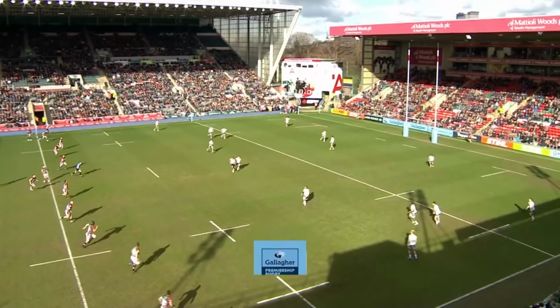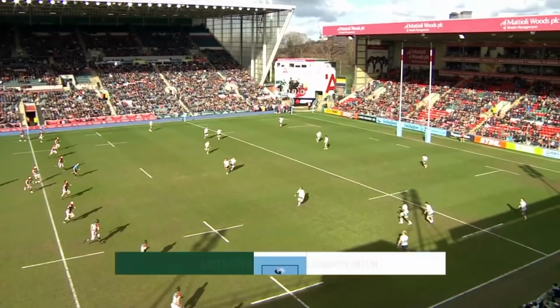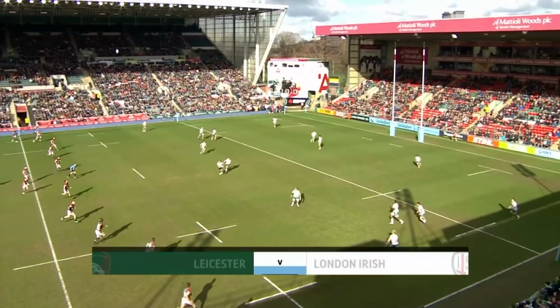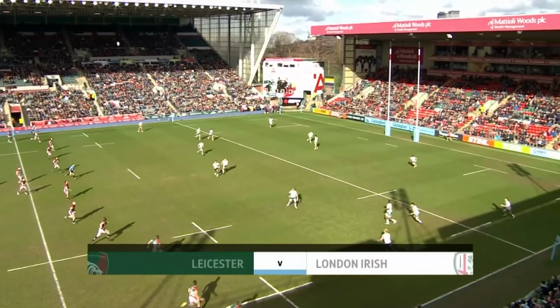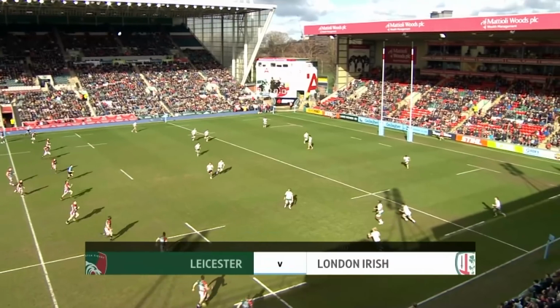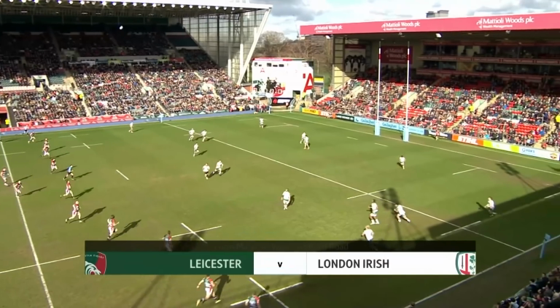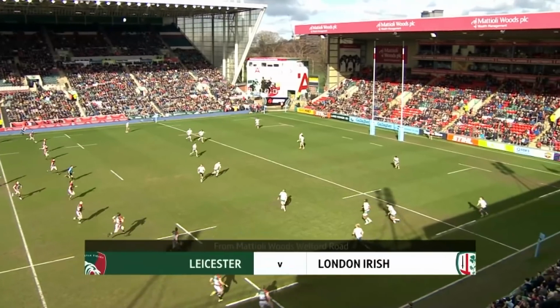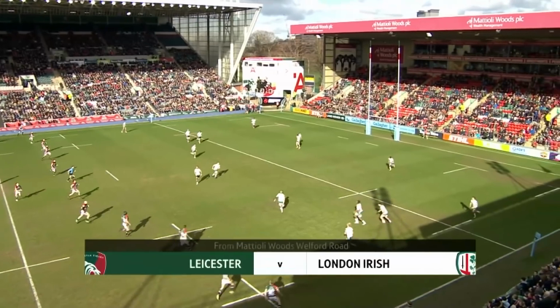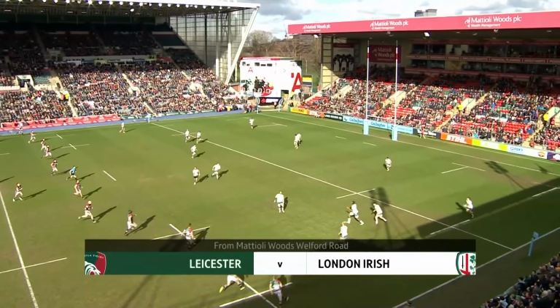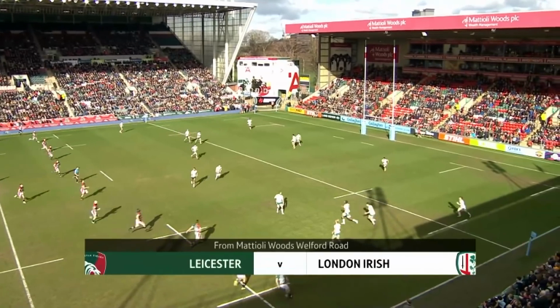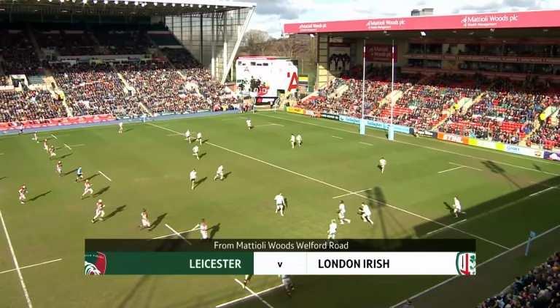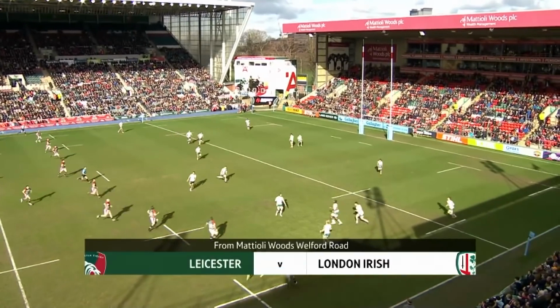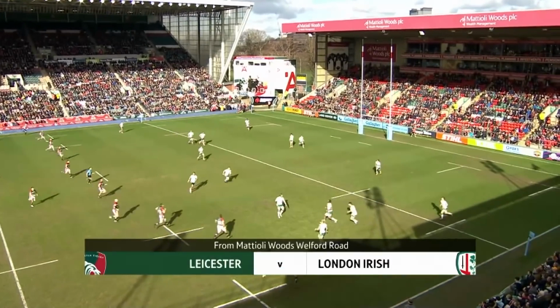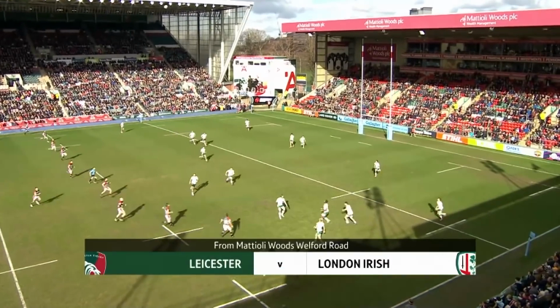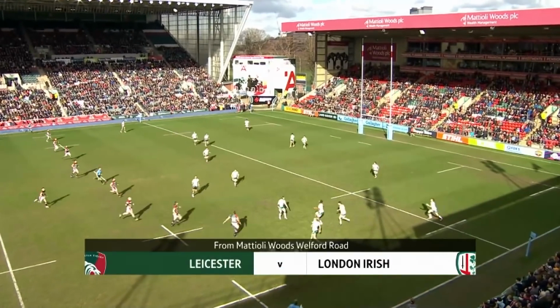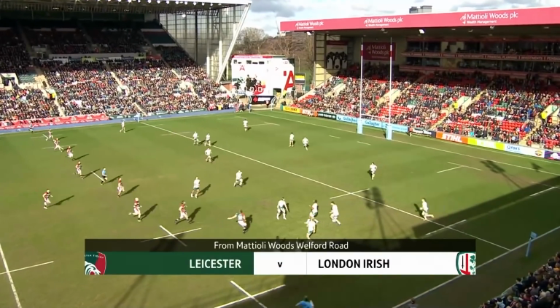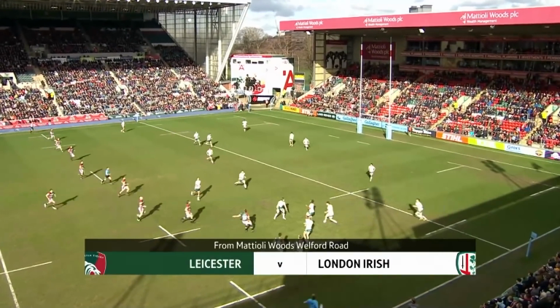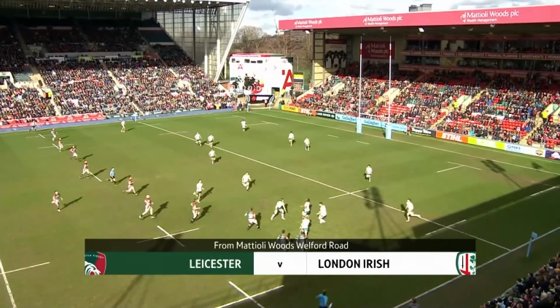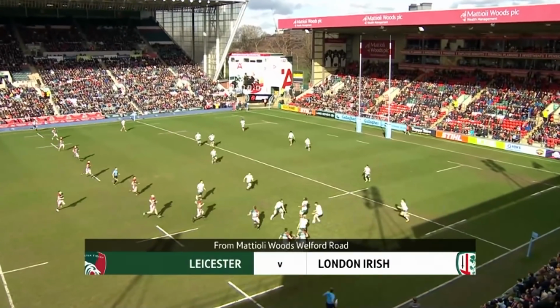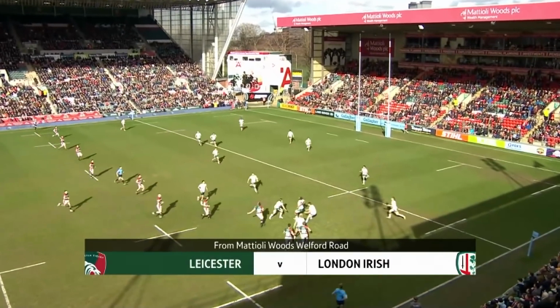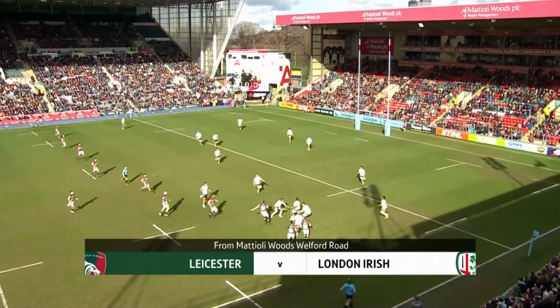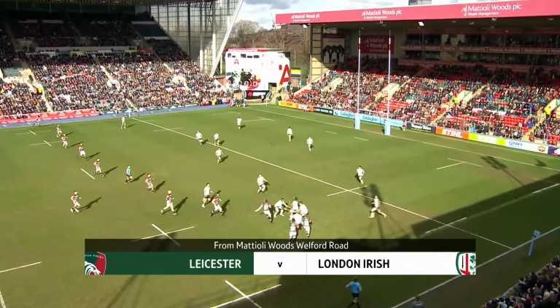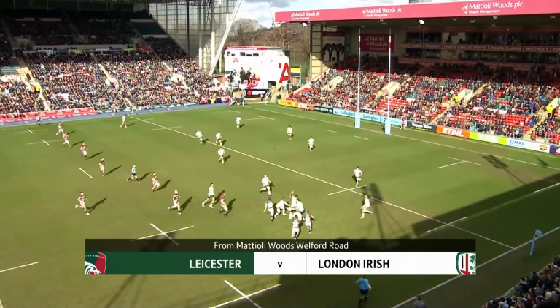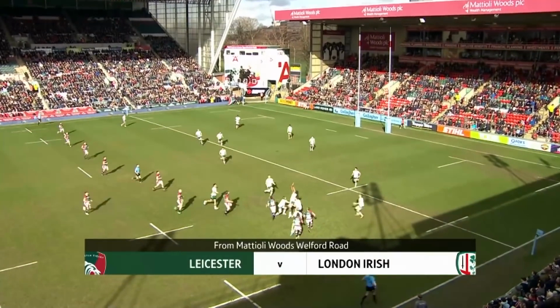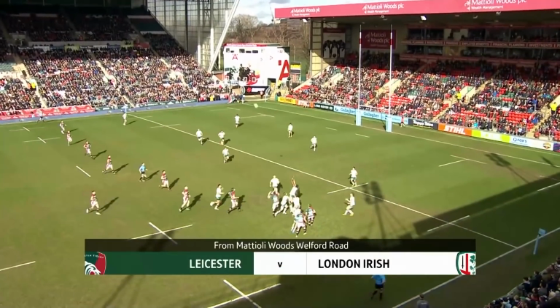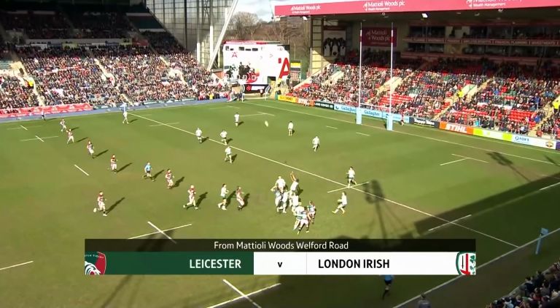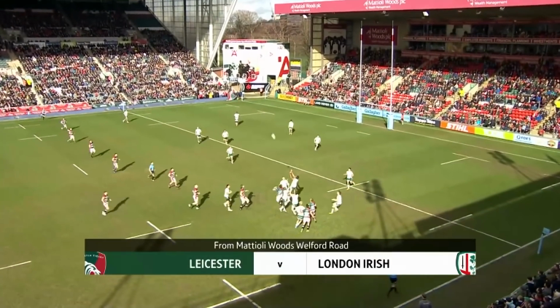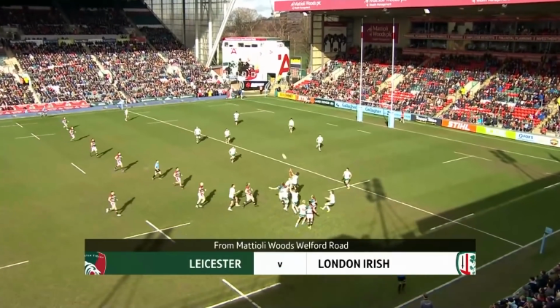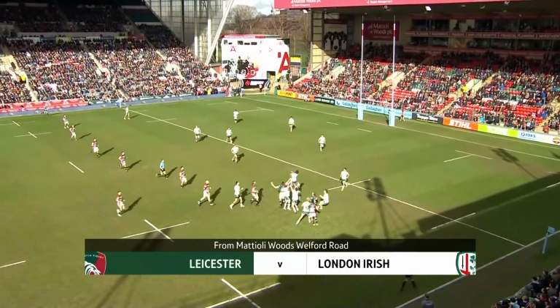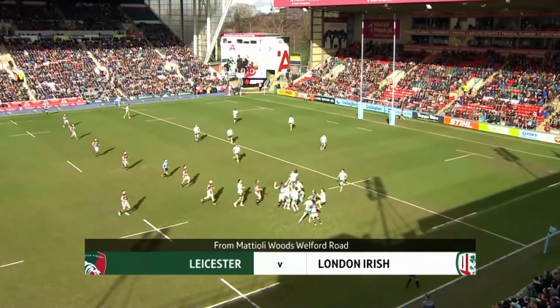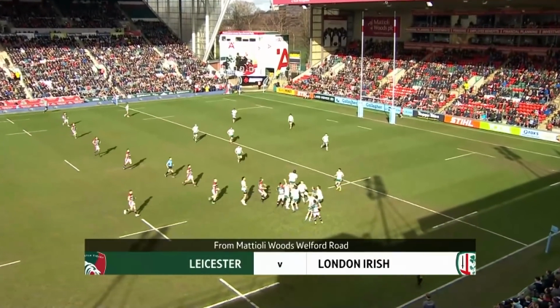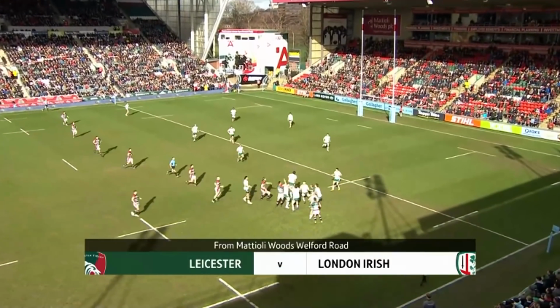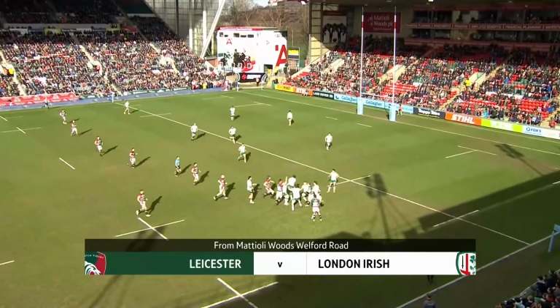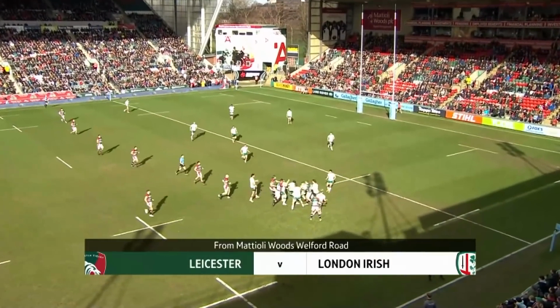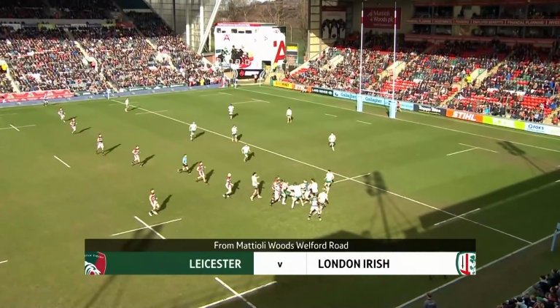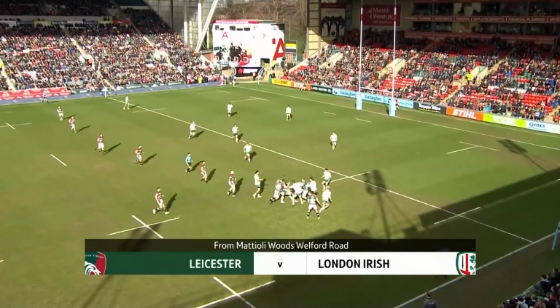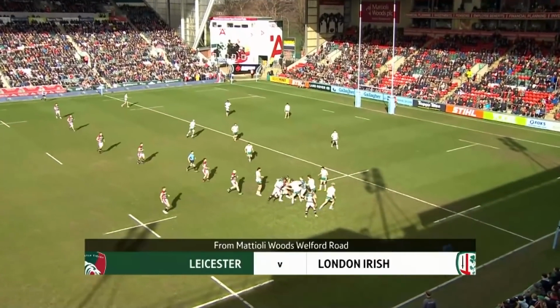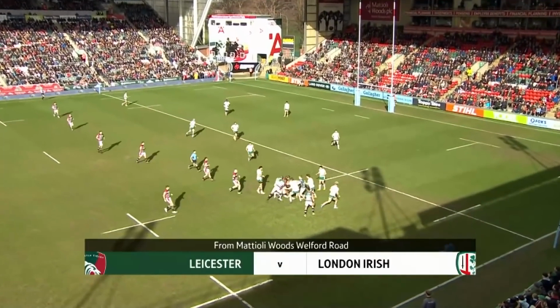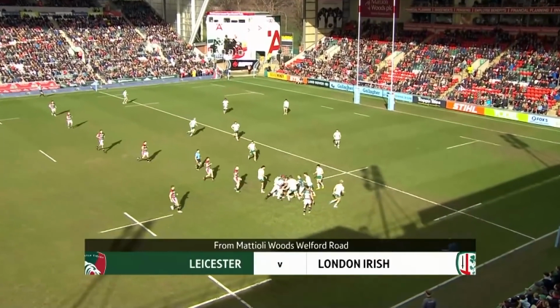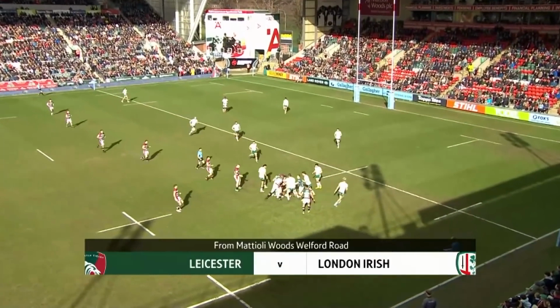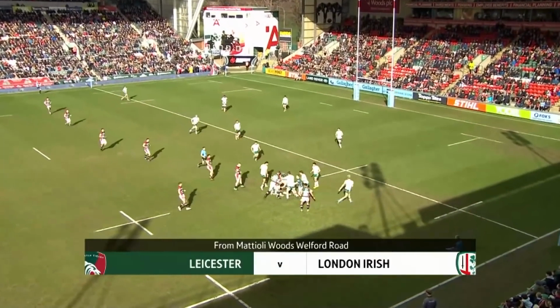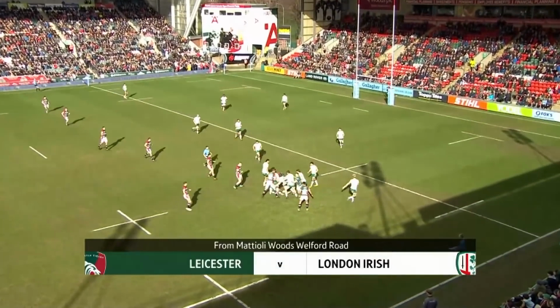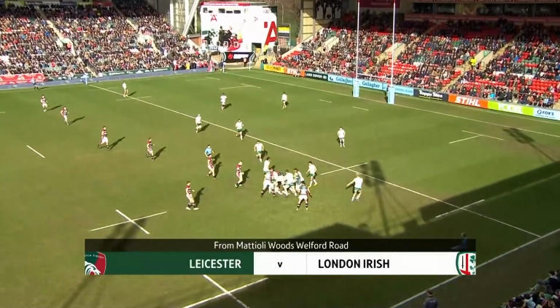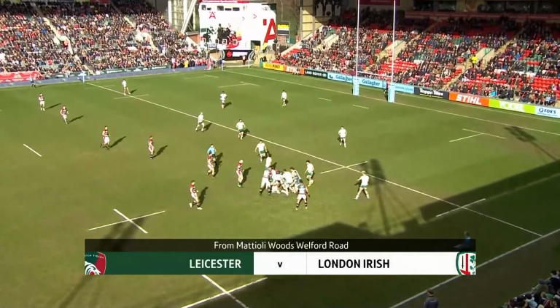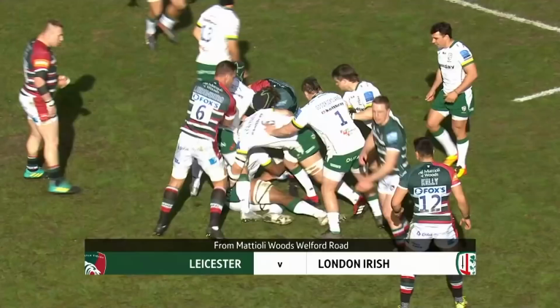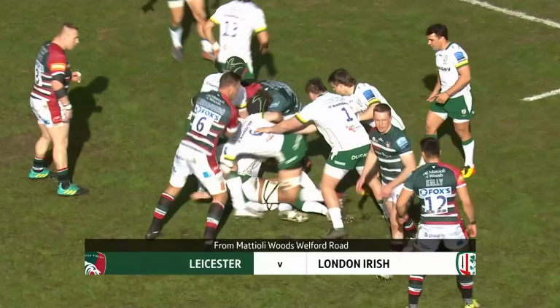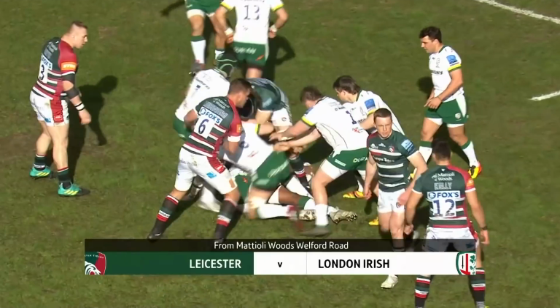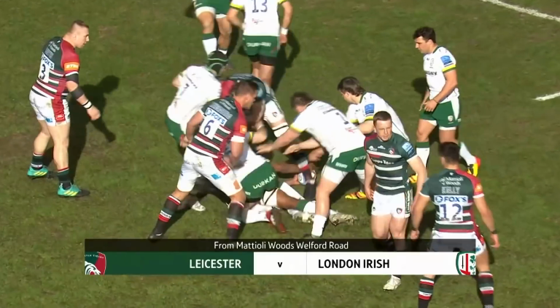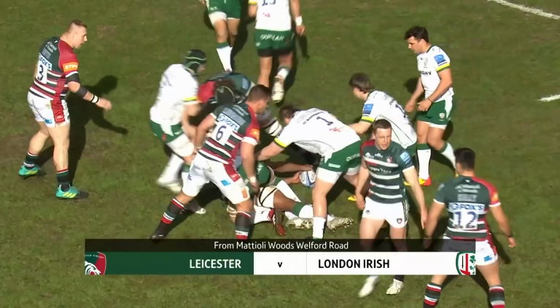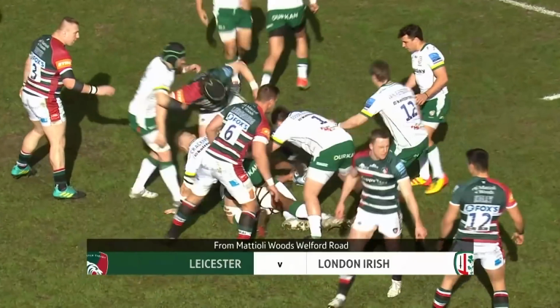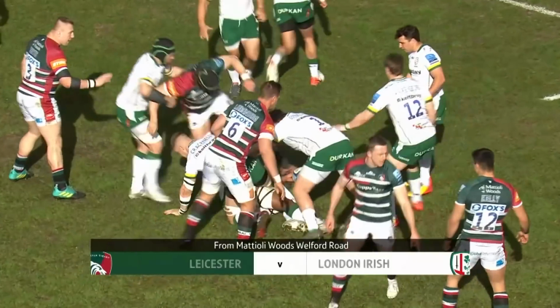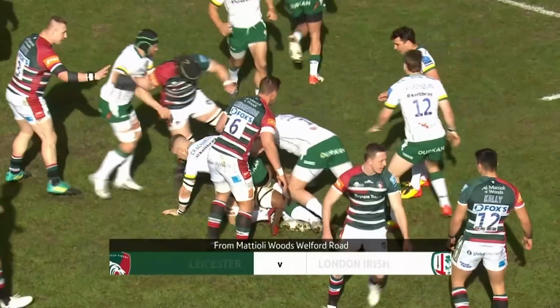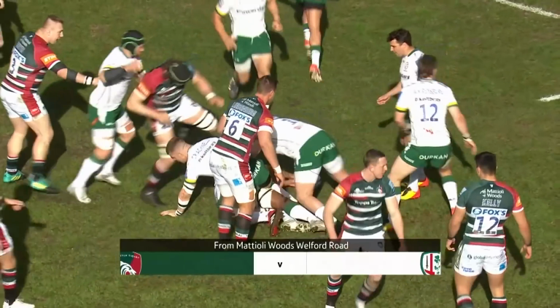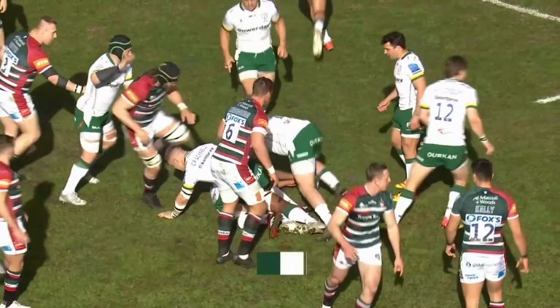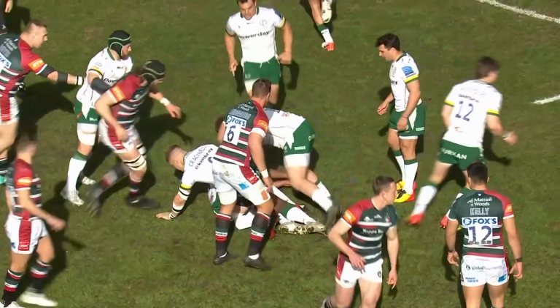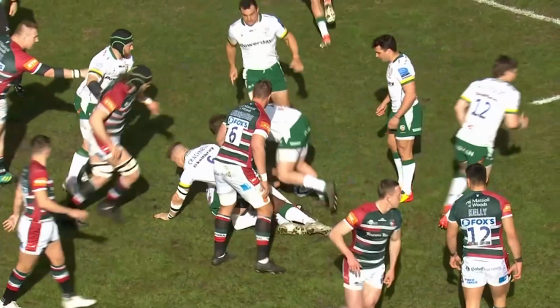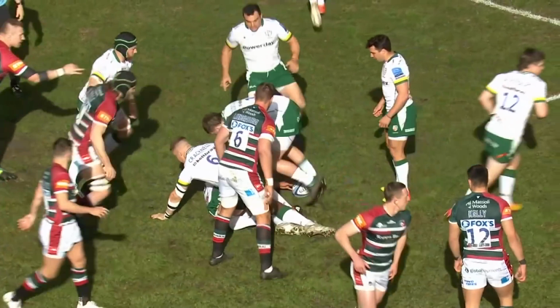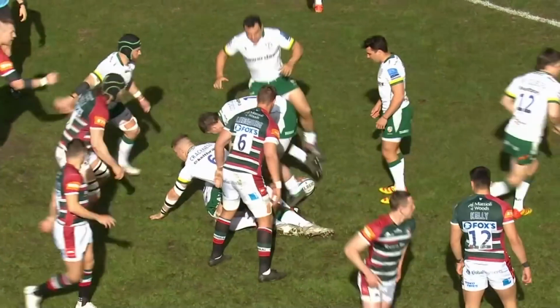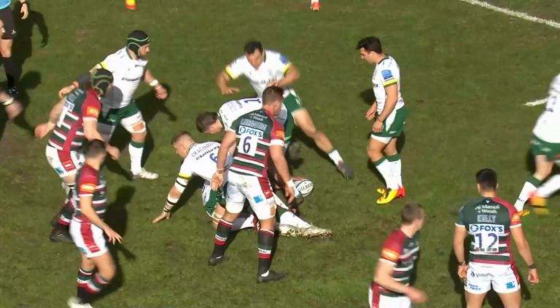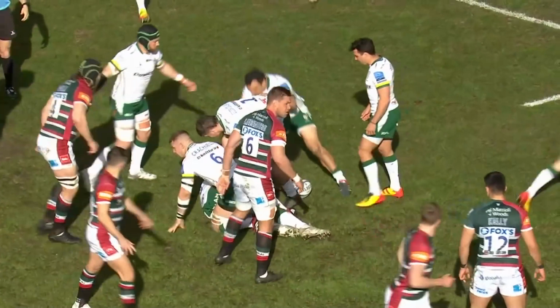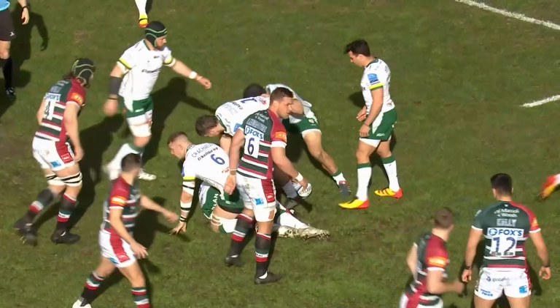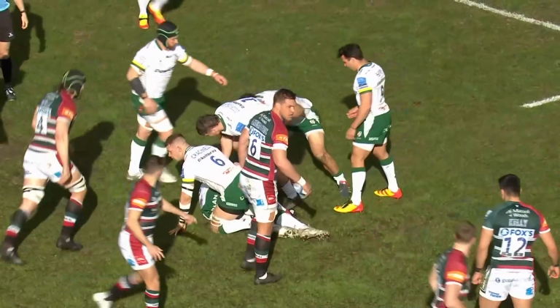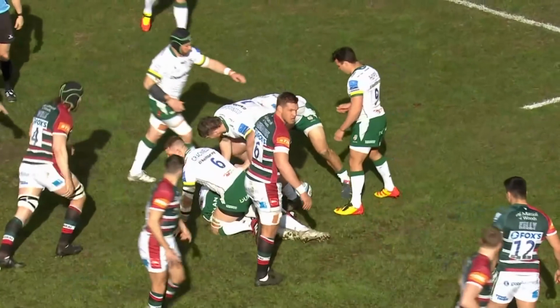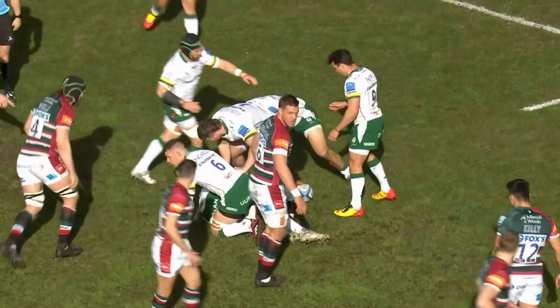Welcome to those of us joining on the Prem TV live app, Prem Rugby TV.